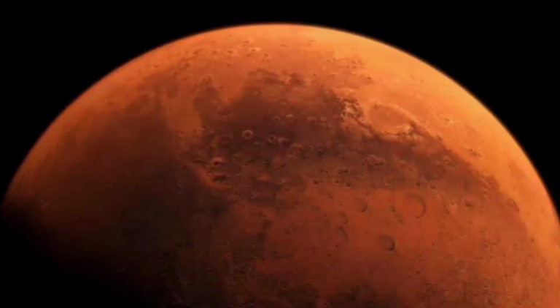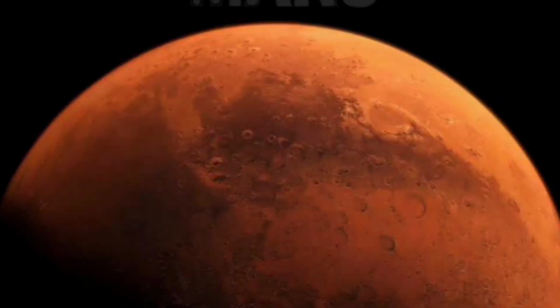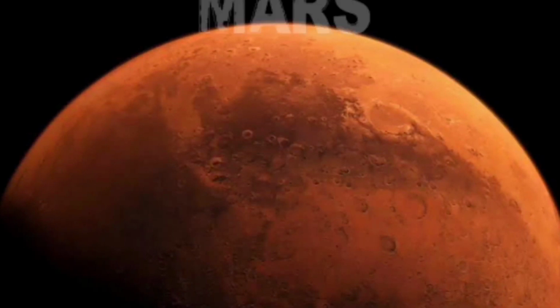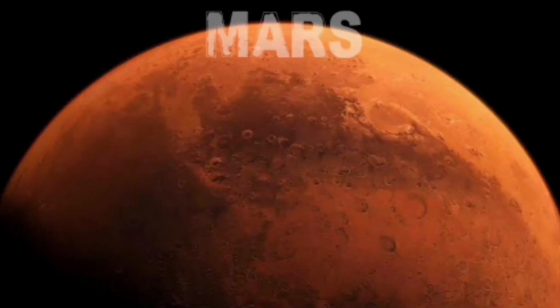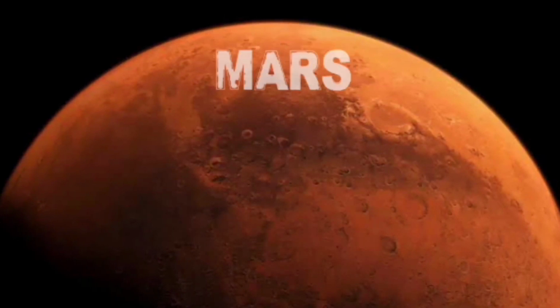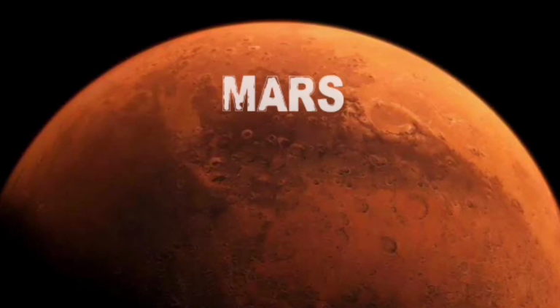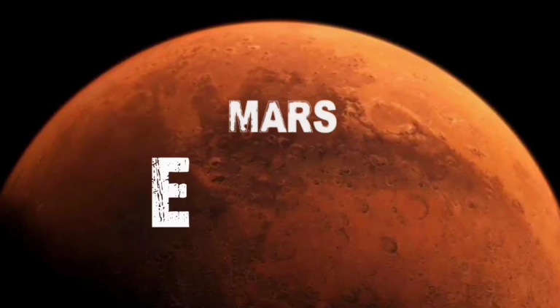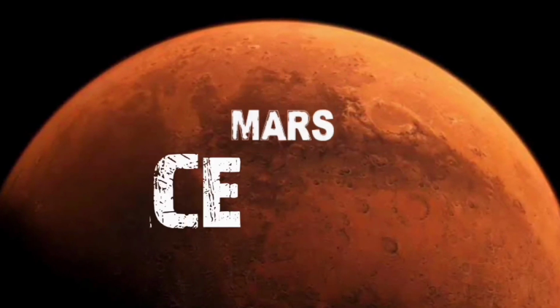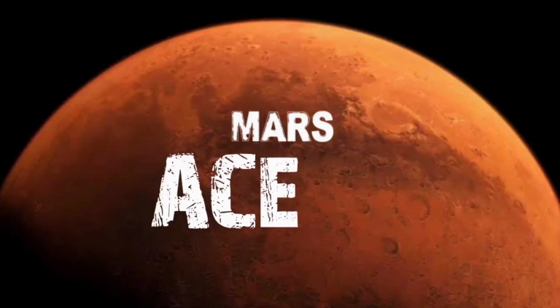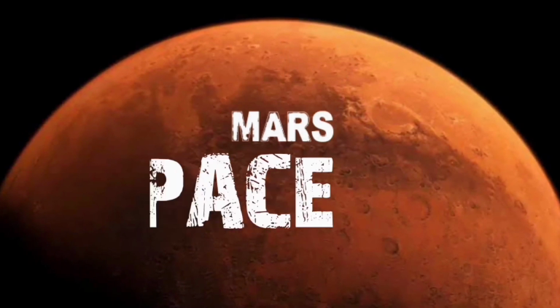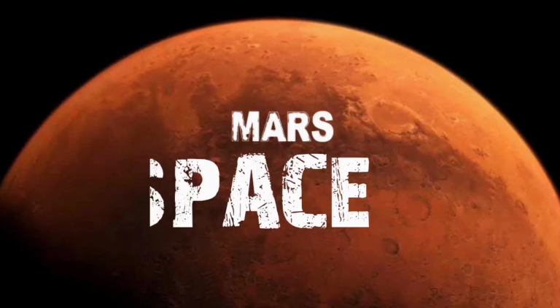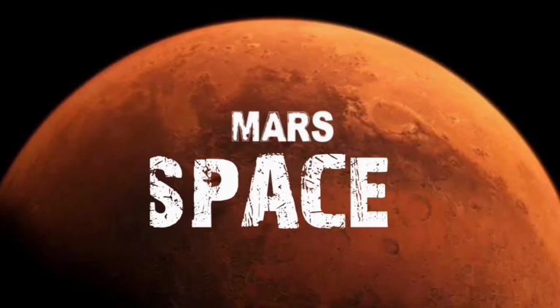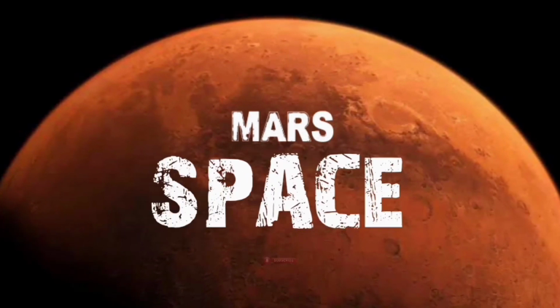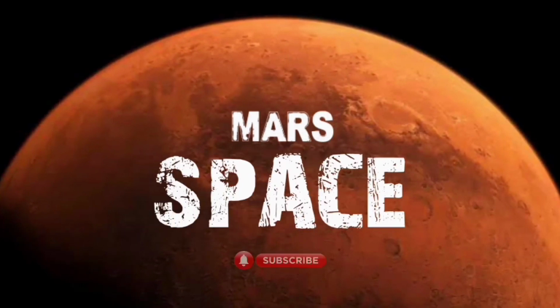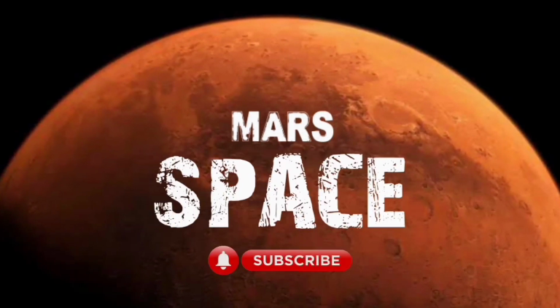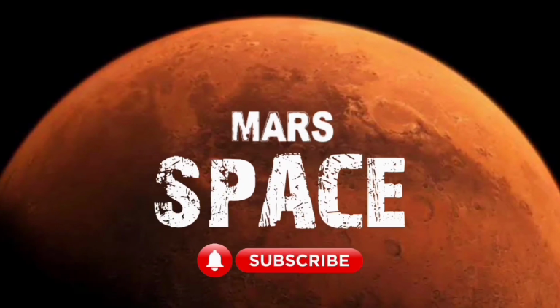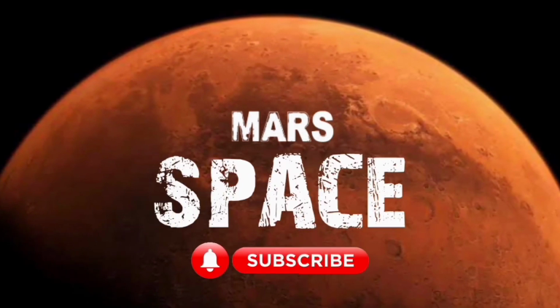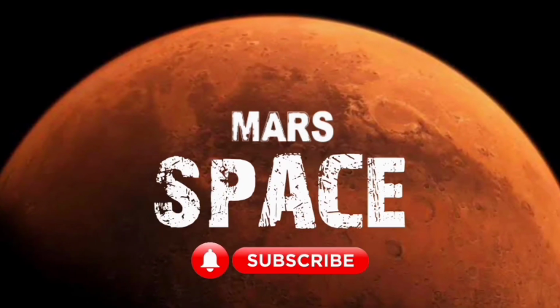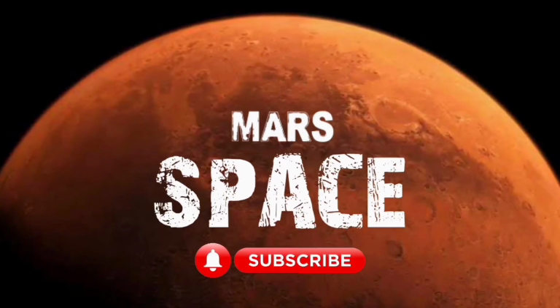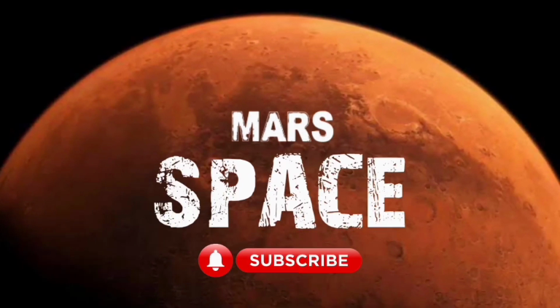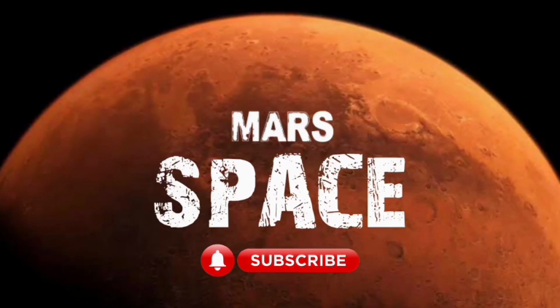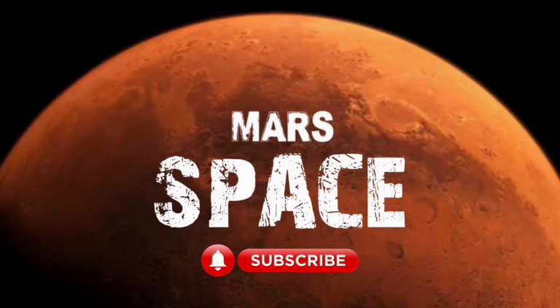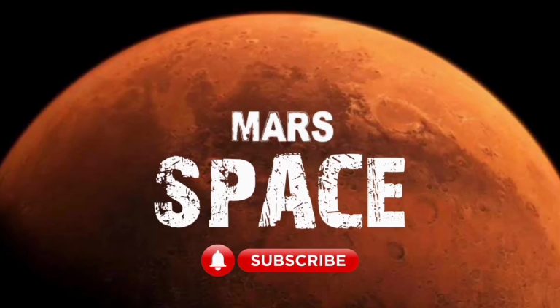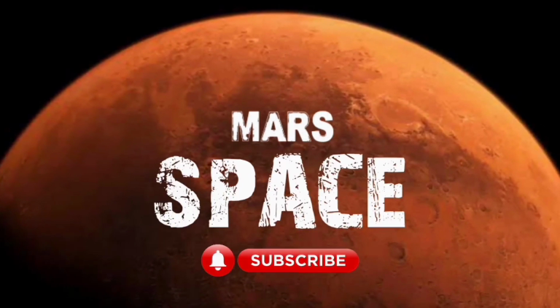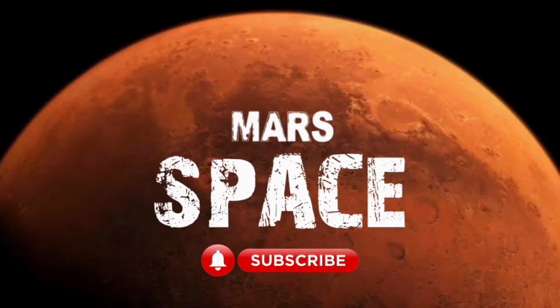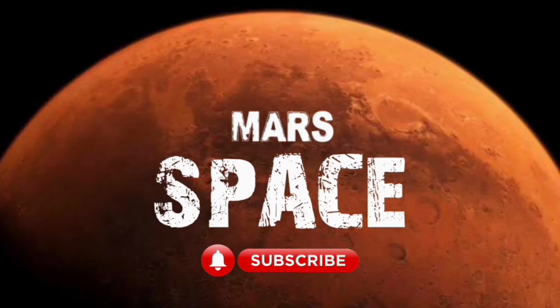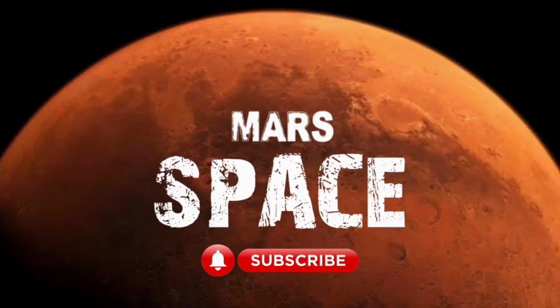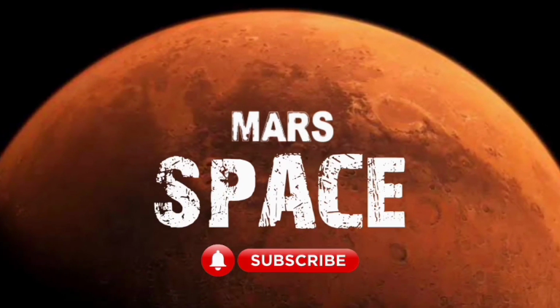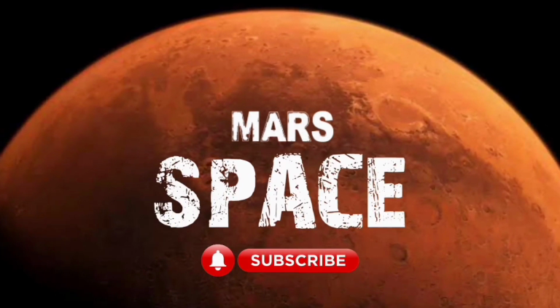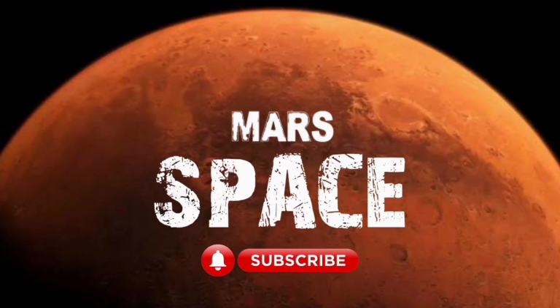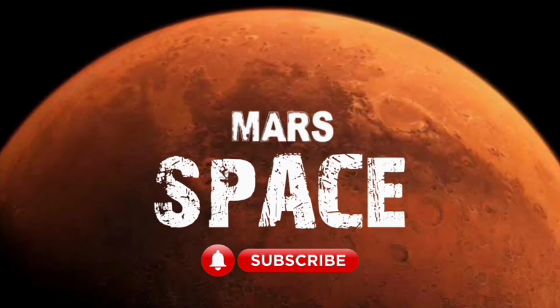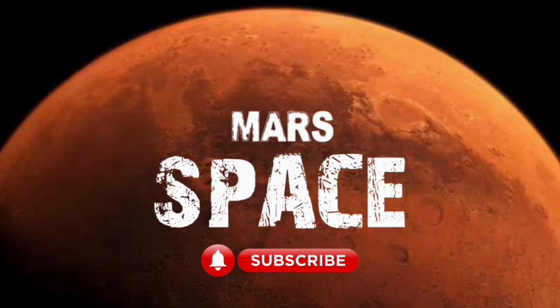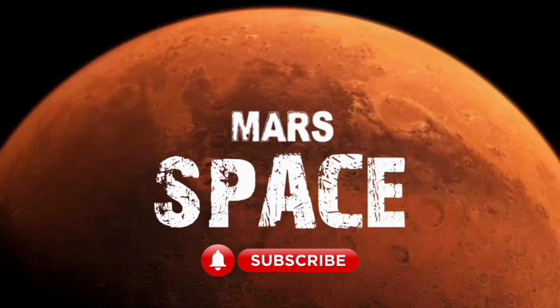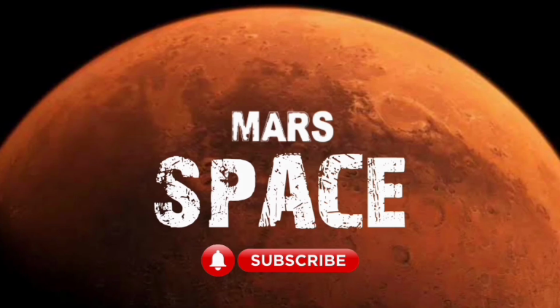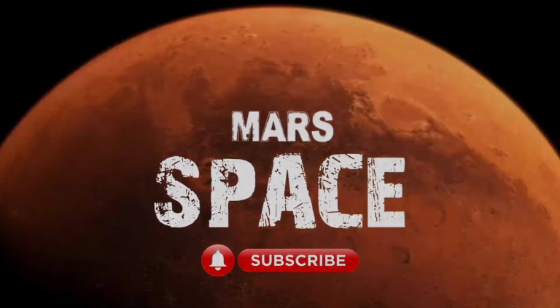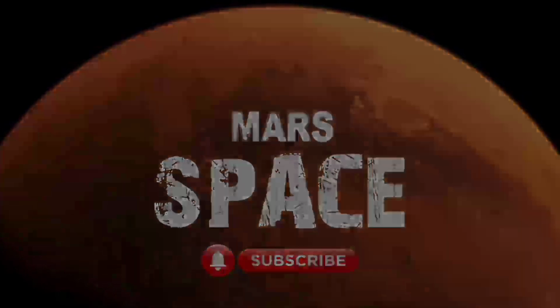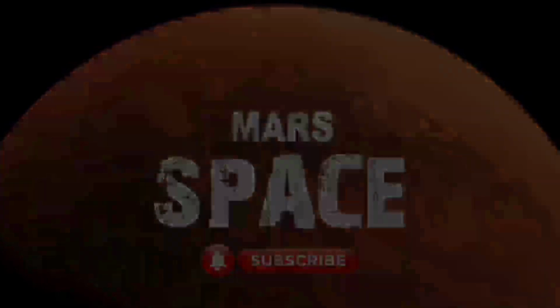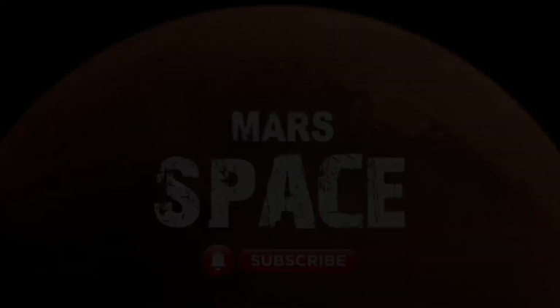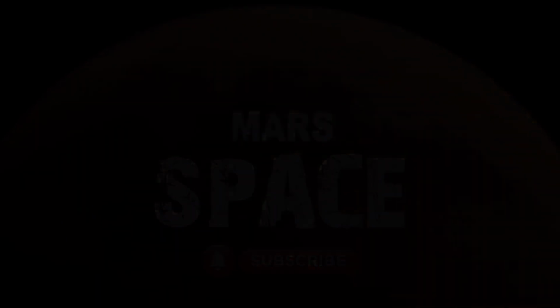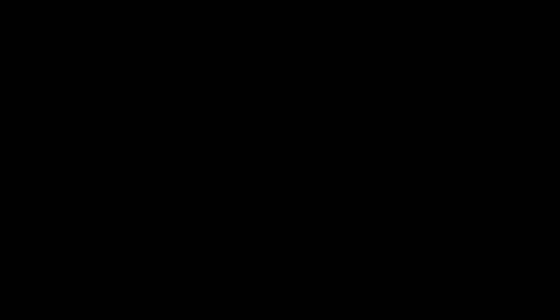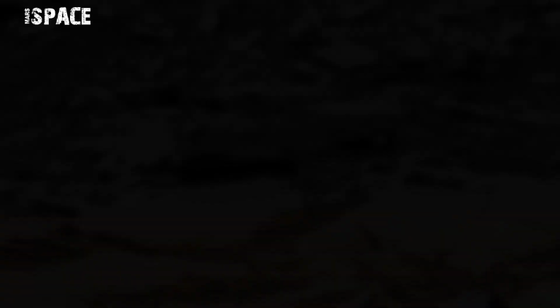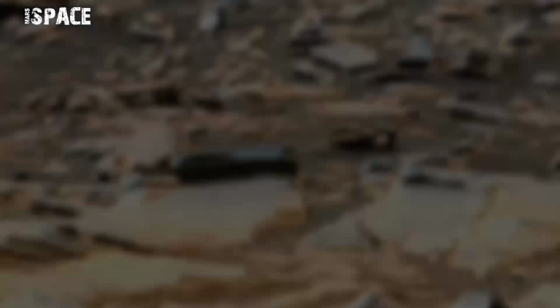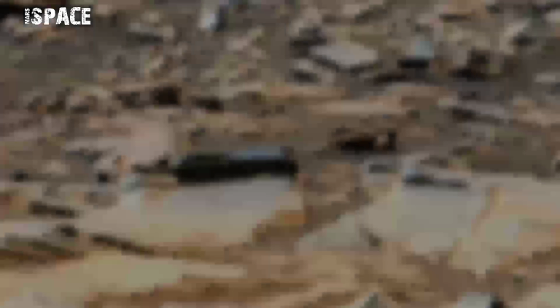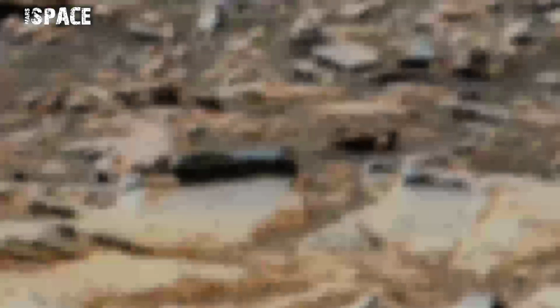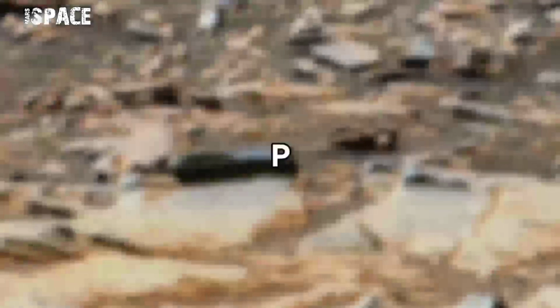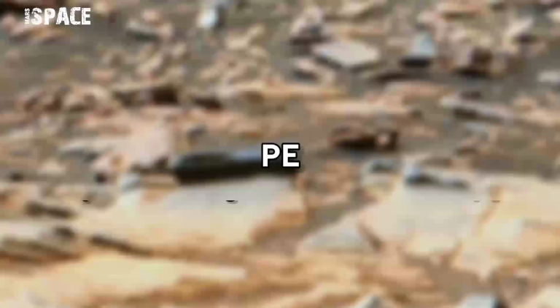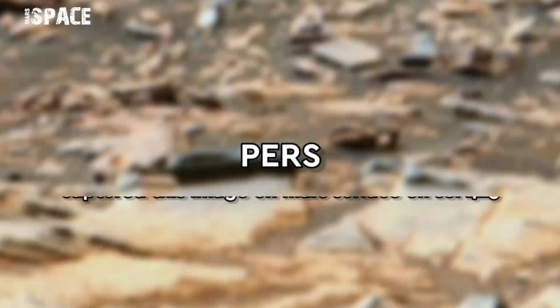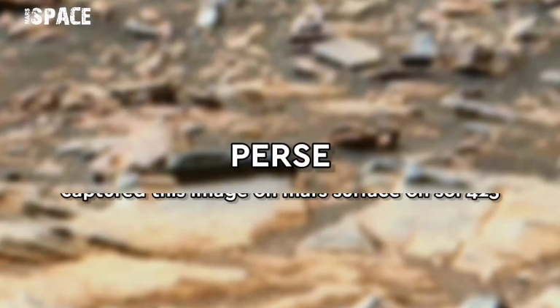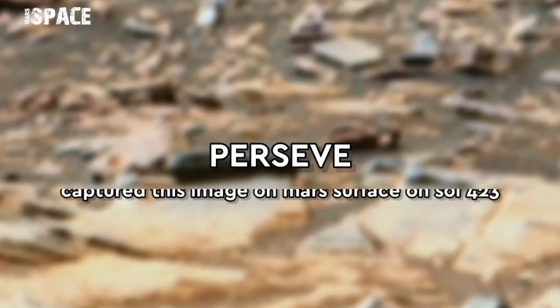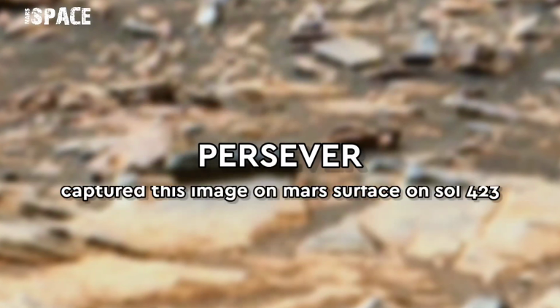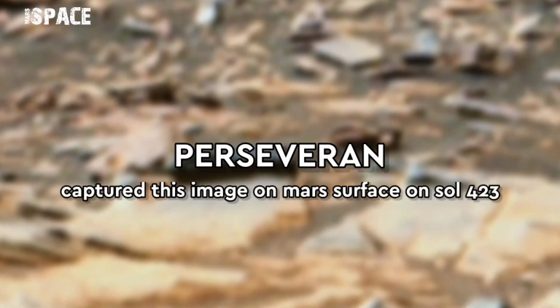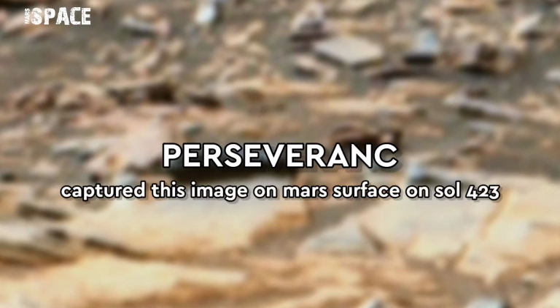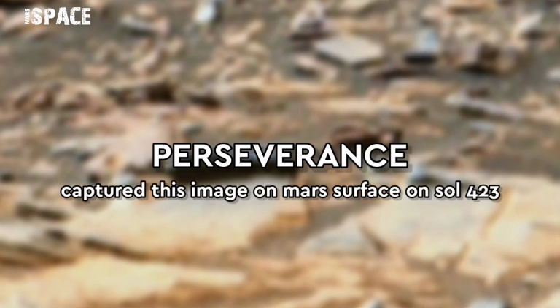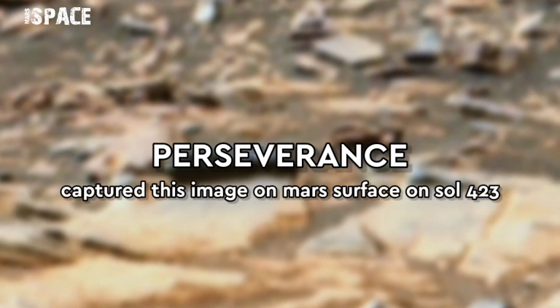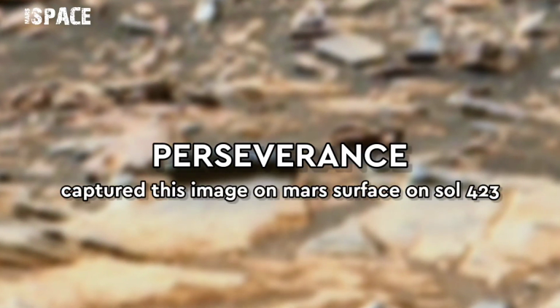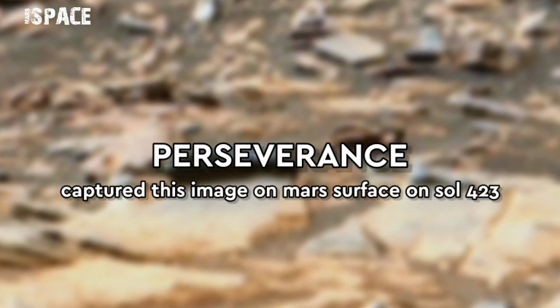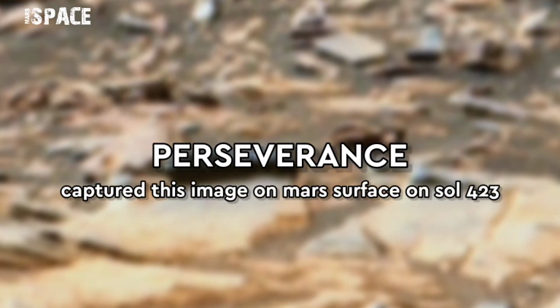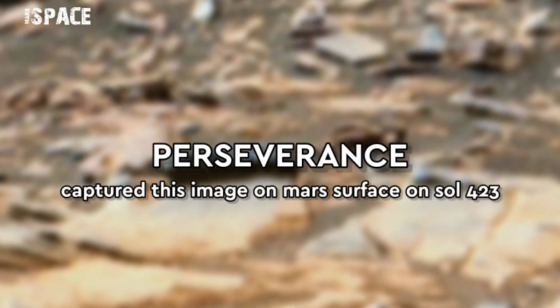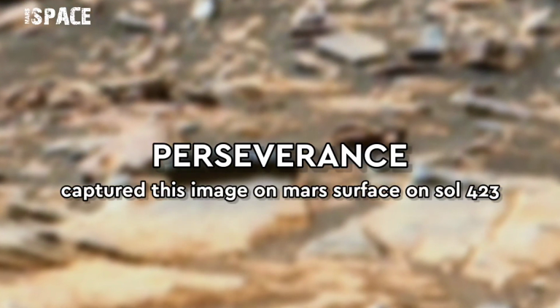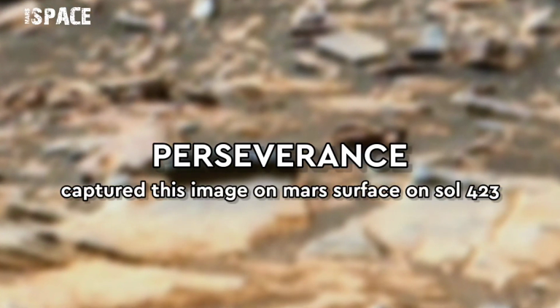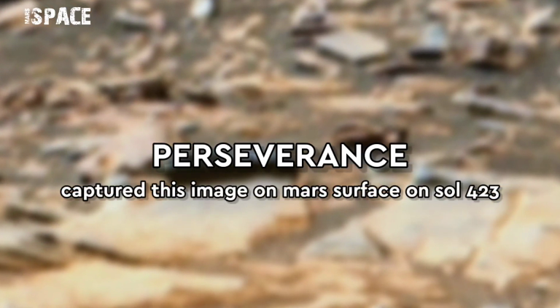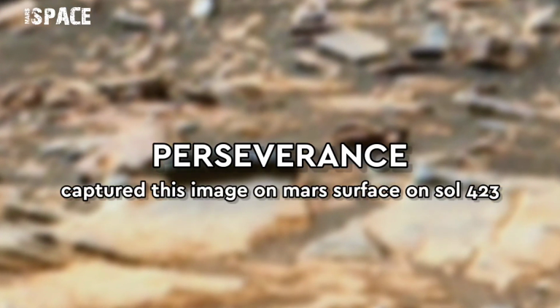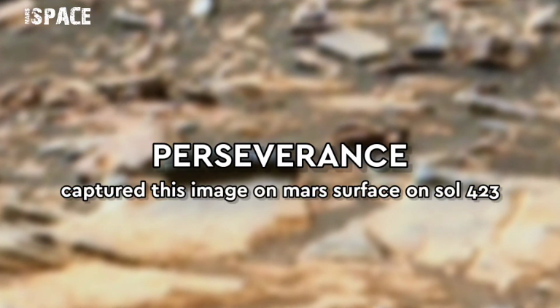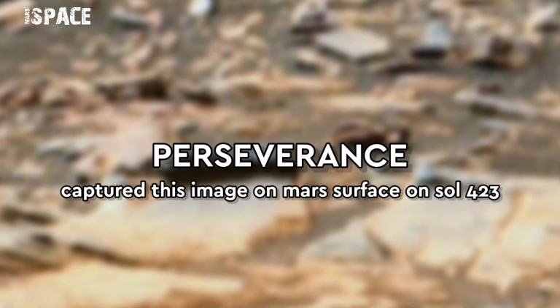Hi friends, welcome back to our YouTube channel Mars is Bass. If you are new, hit the bell icon with thumbs up and please watch till the end.